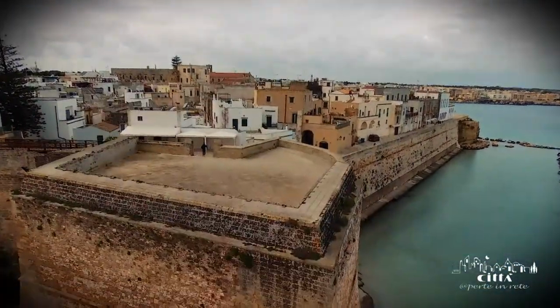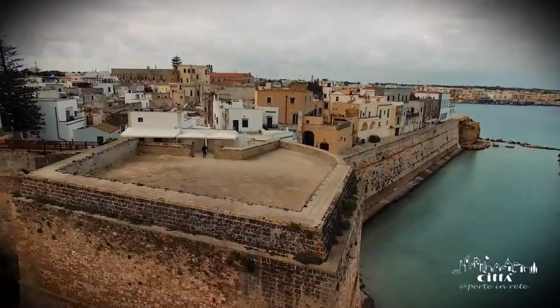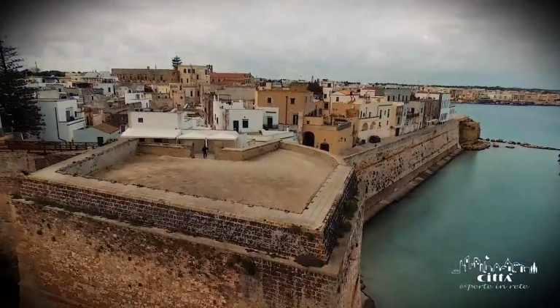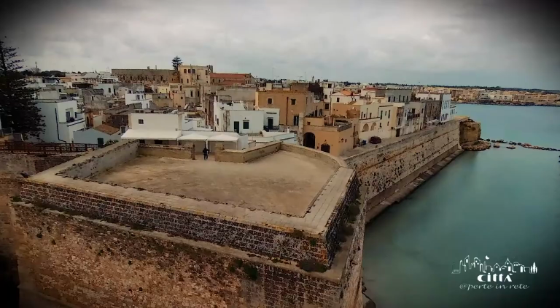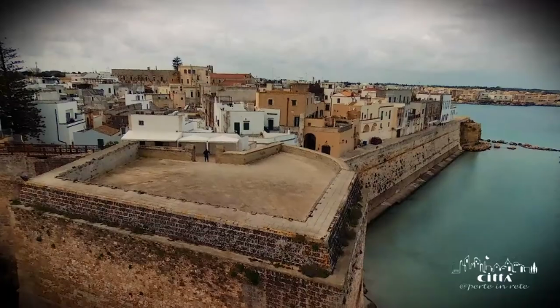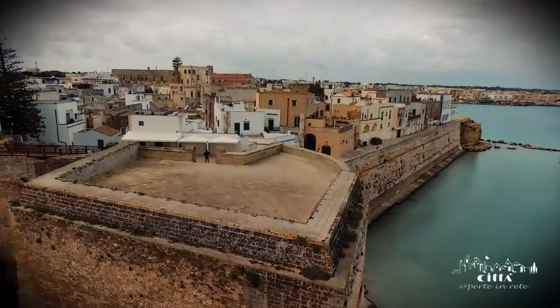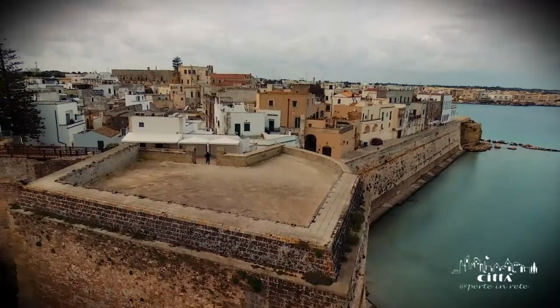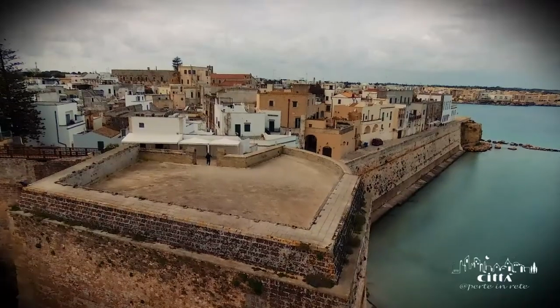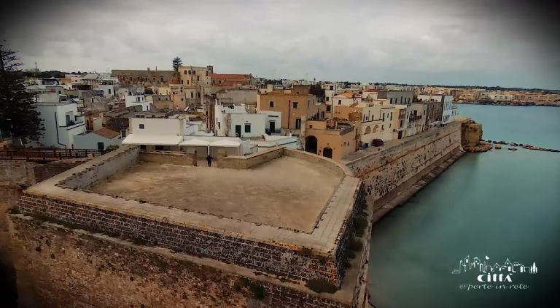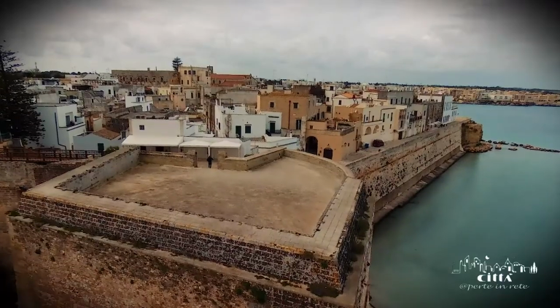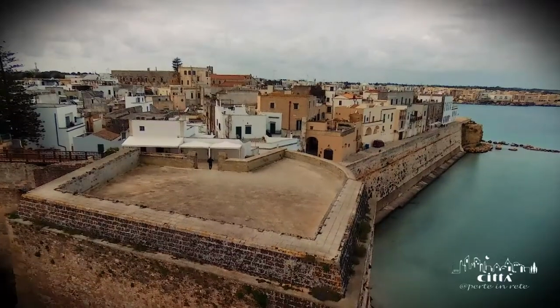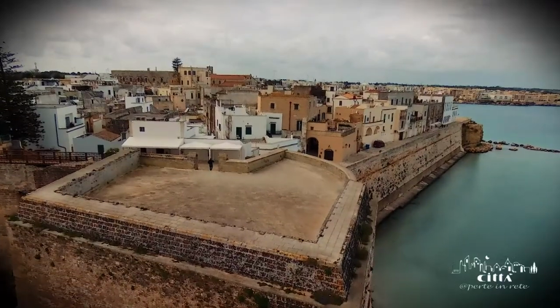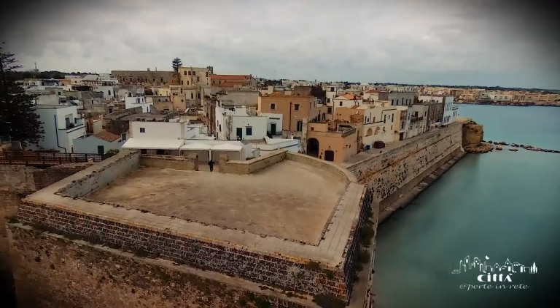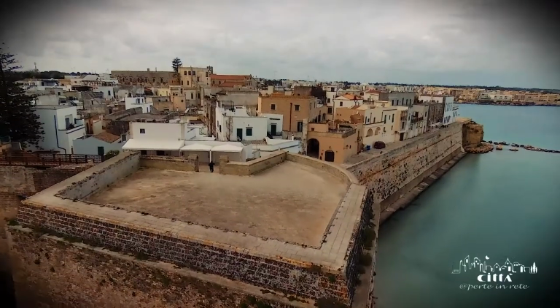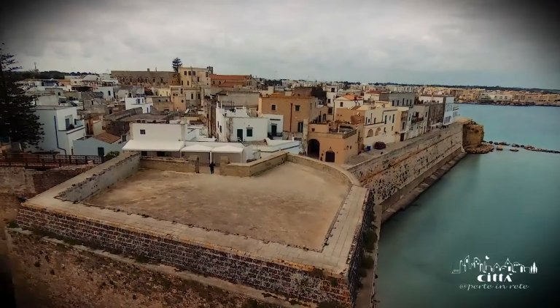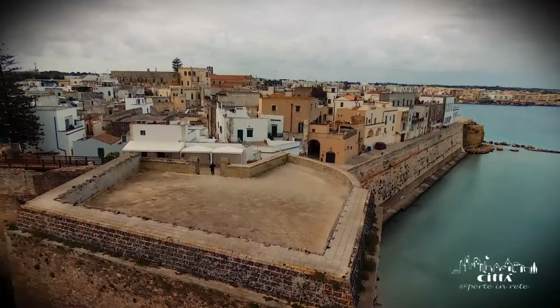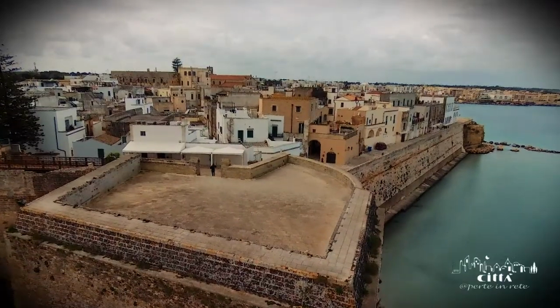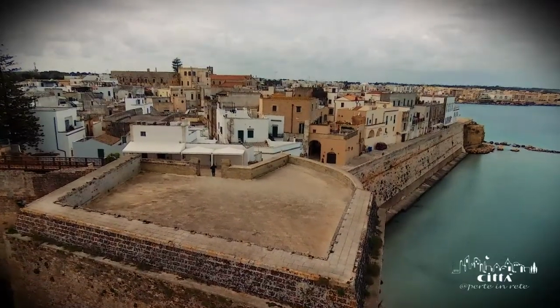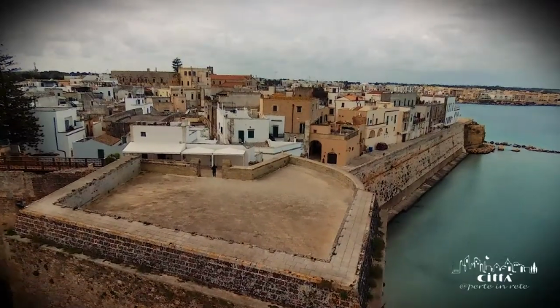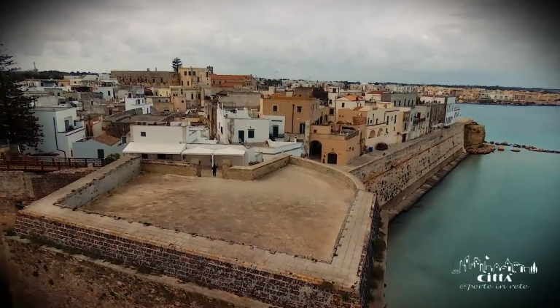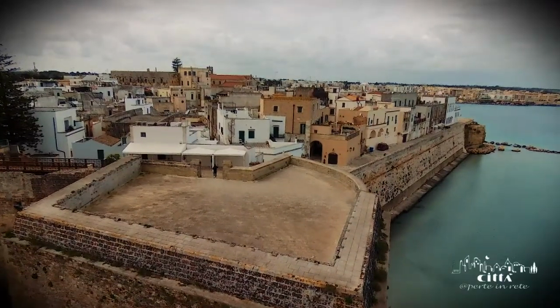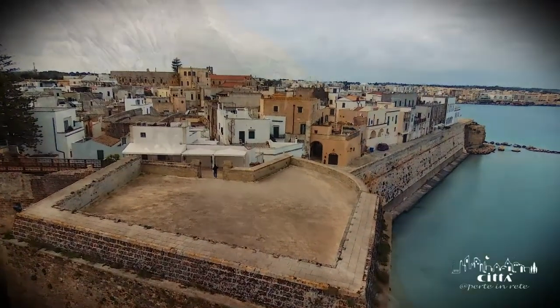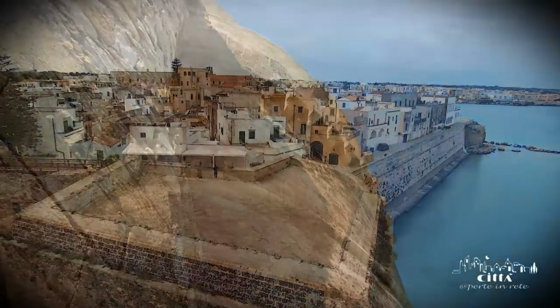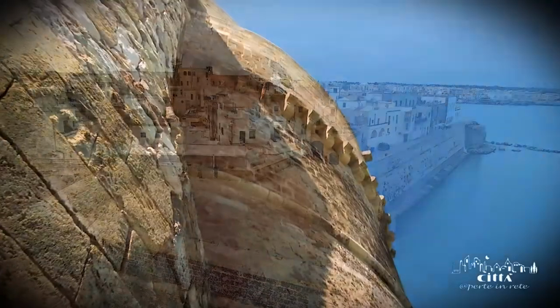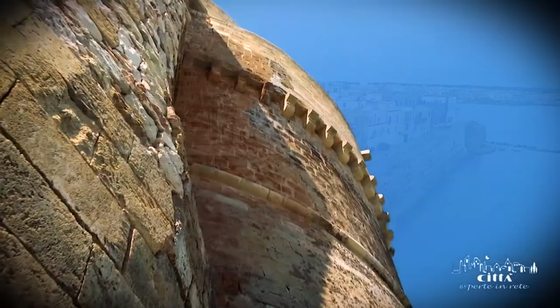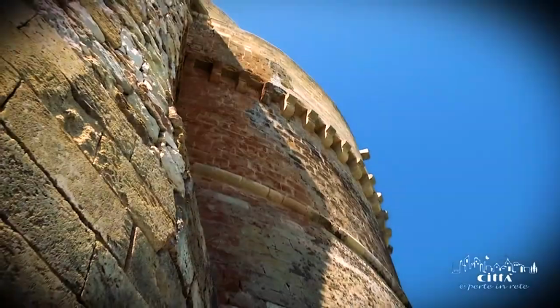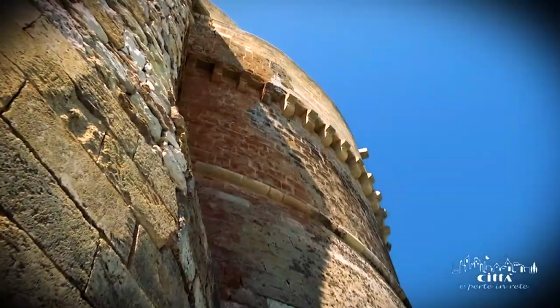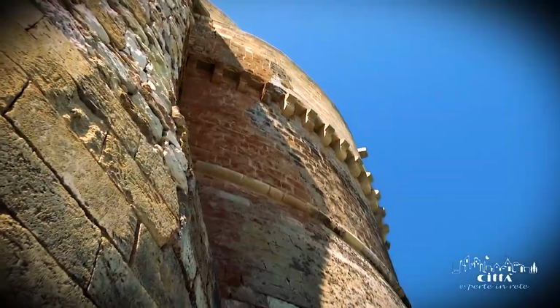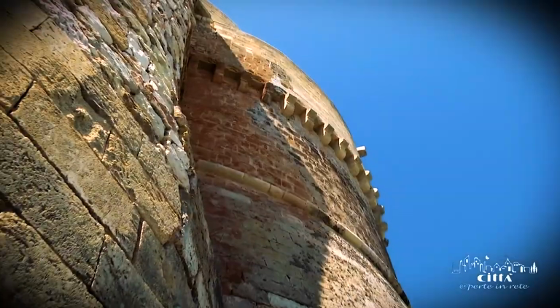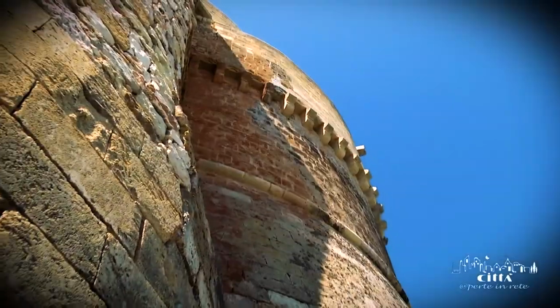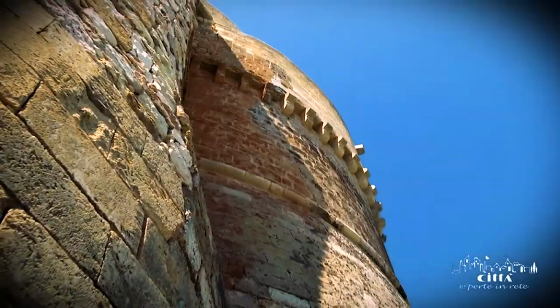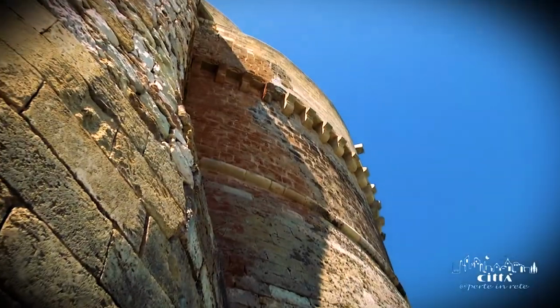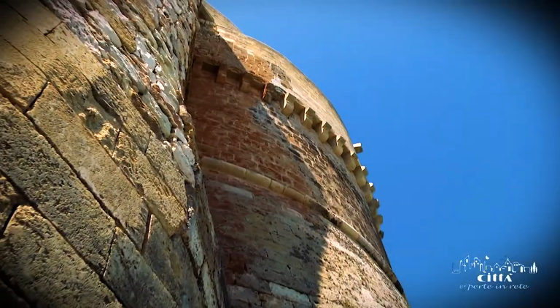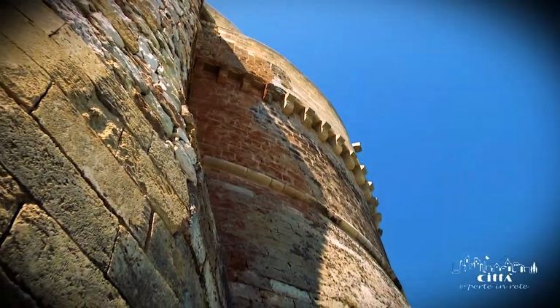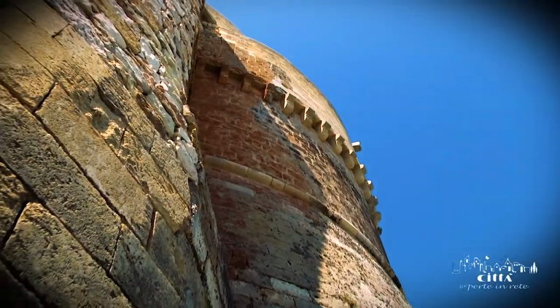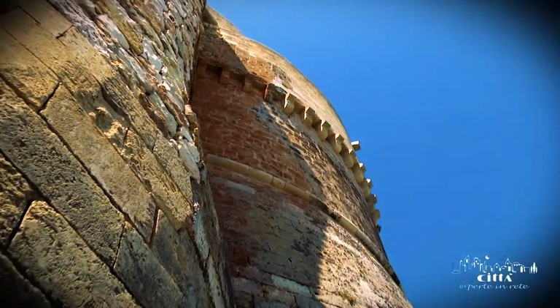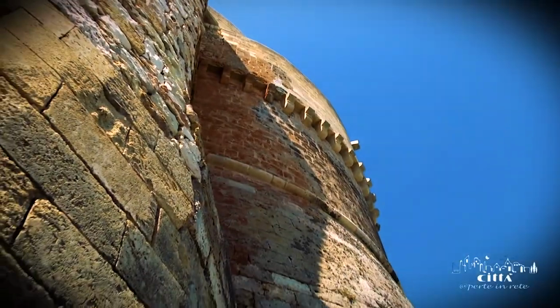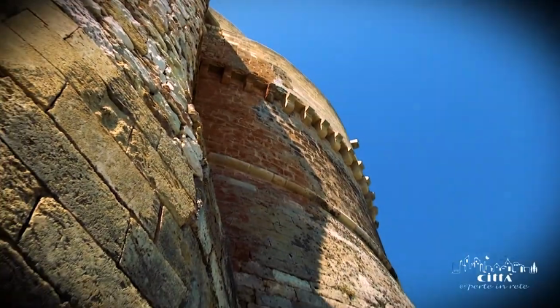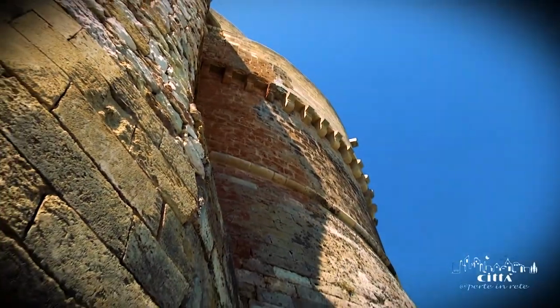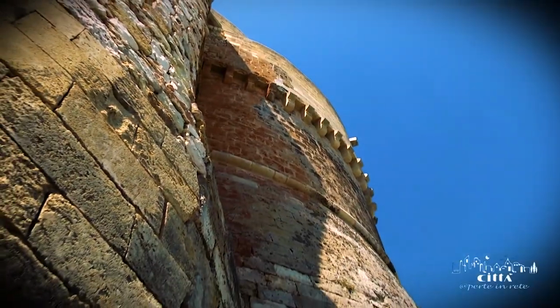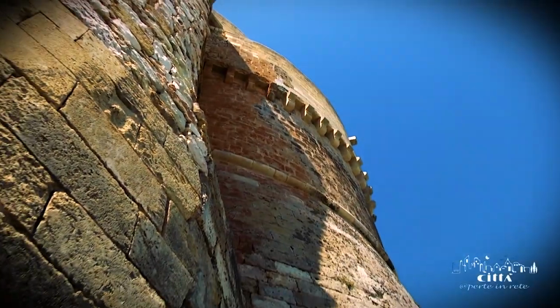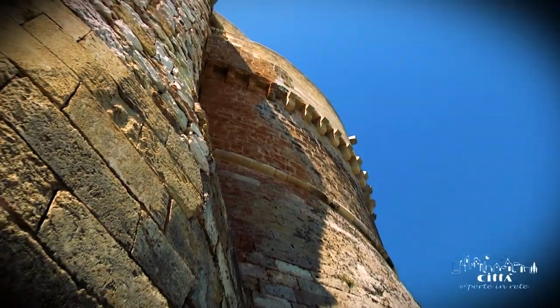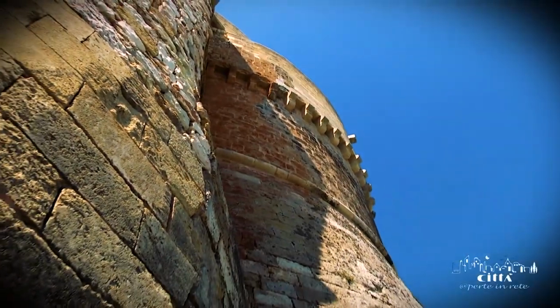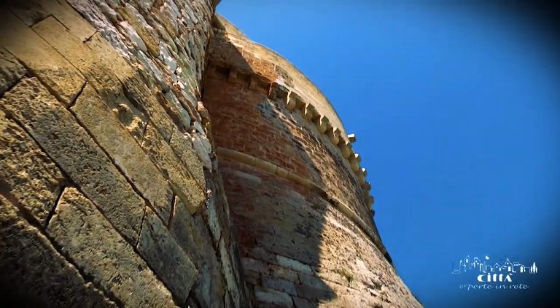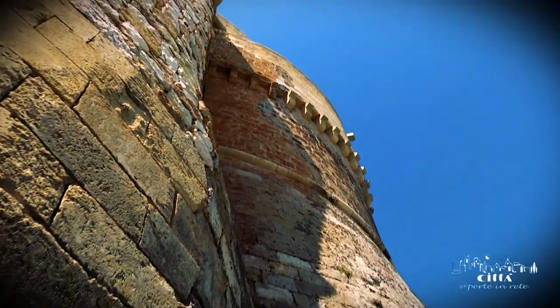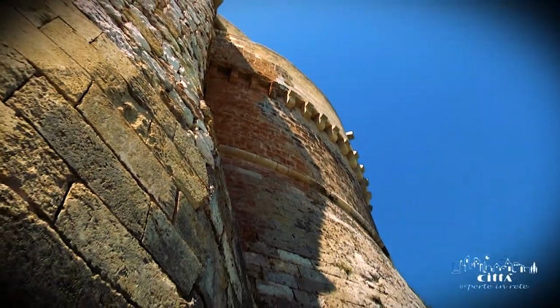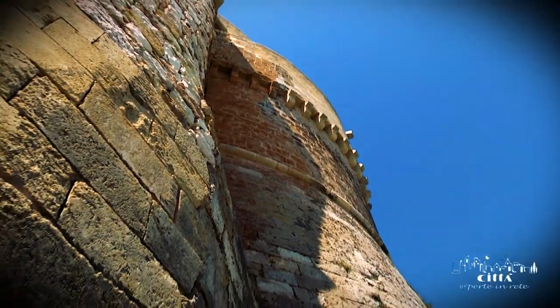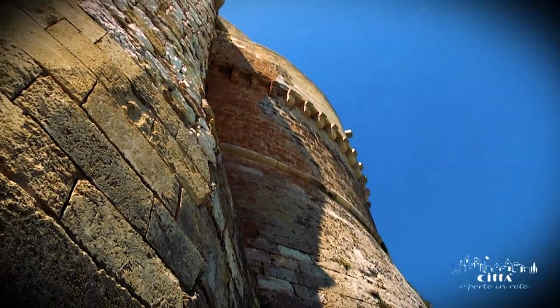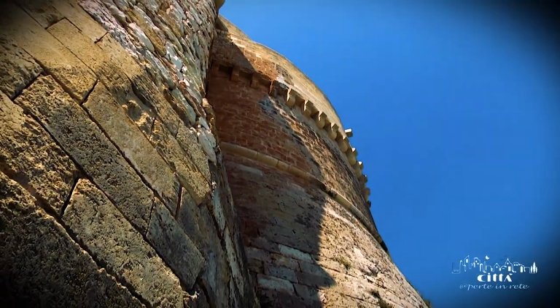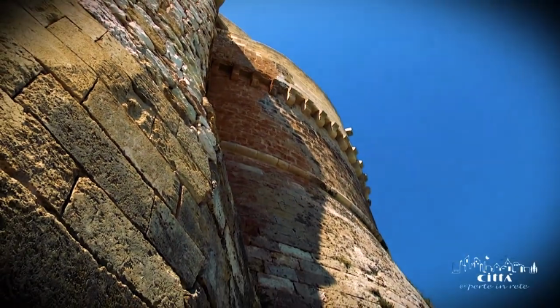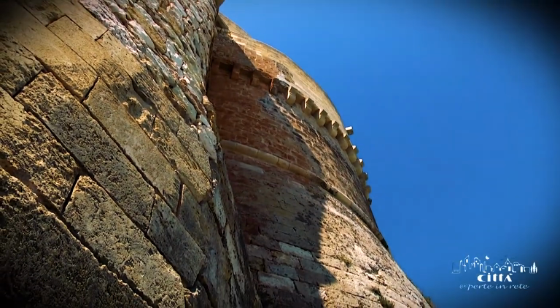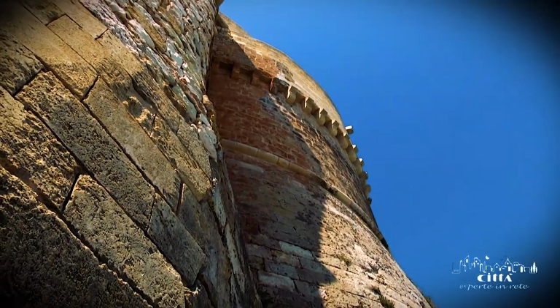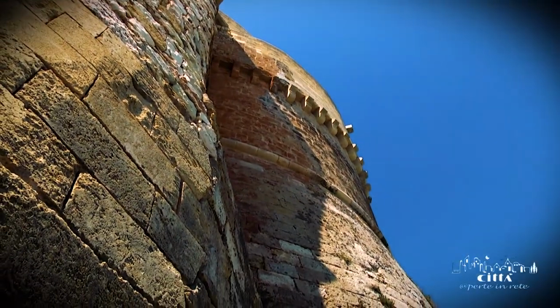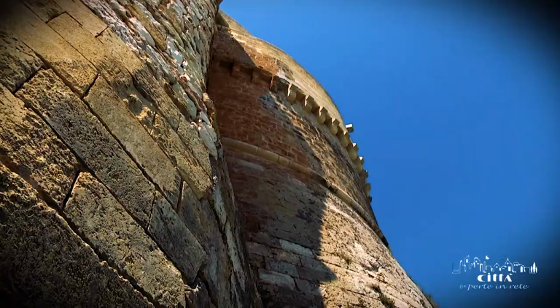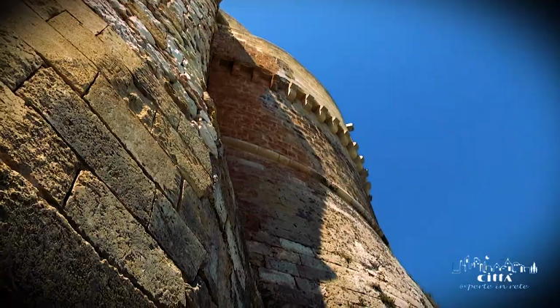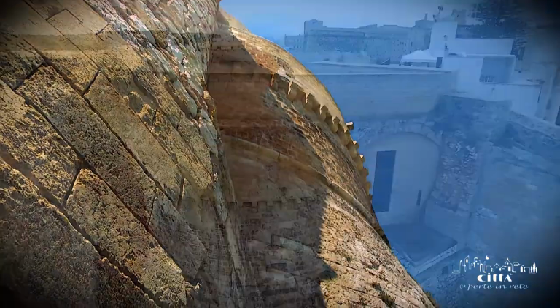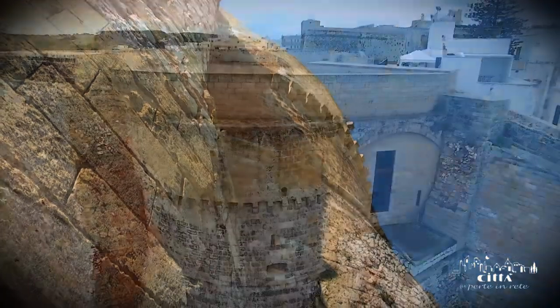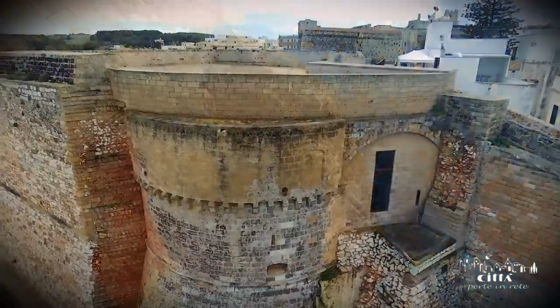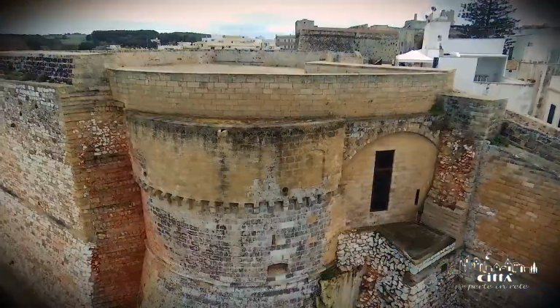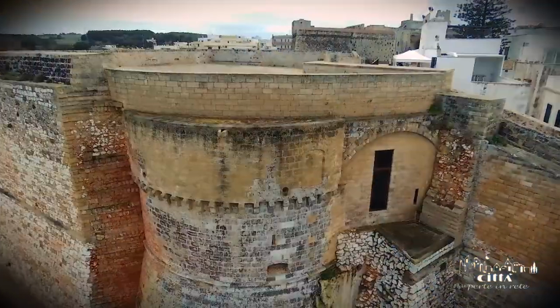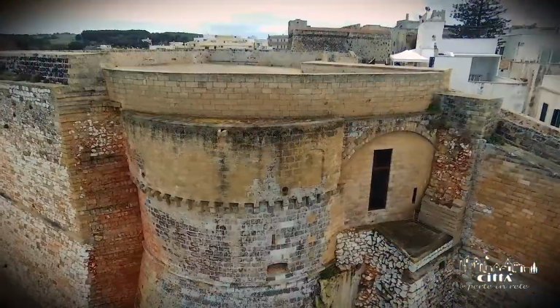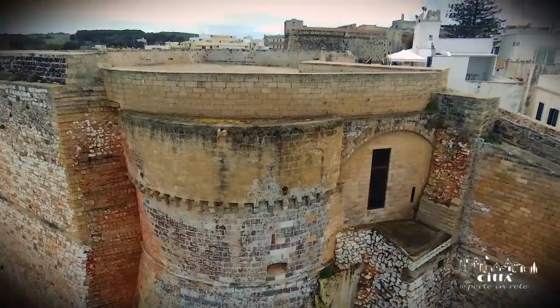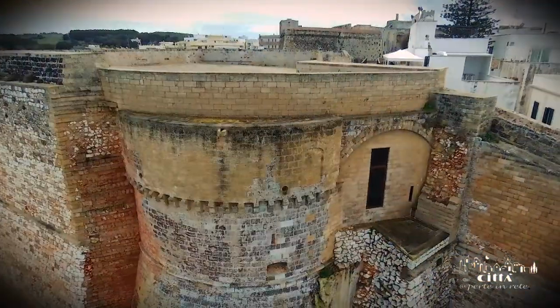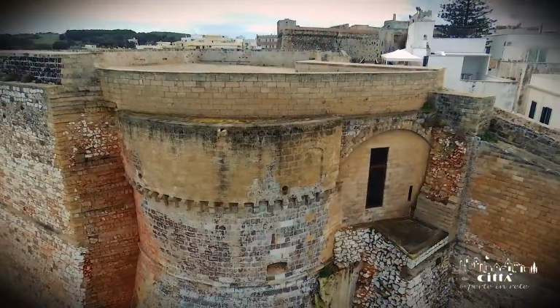The original decorative corbels are still visible, a legacy of the ancient military decorations.